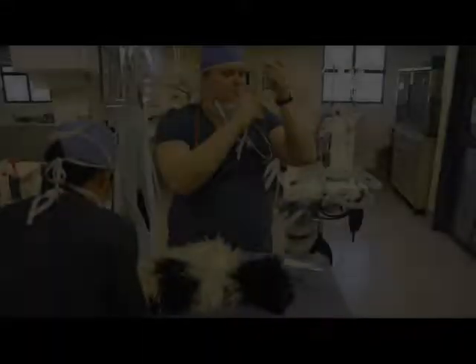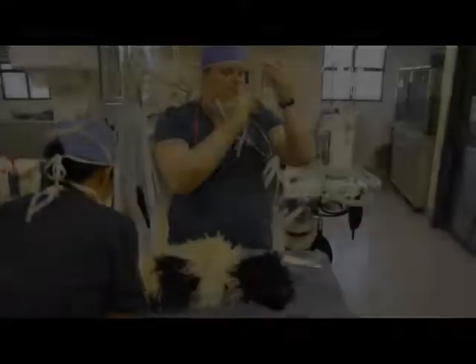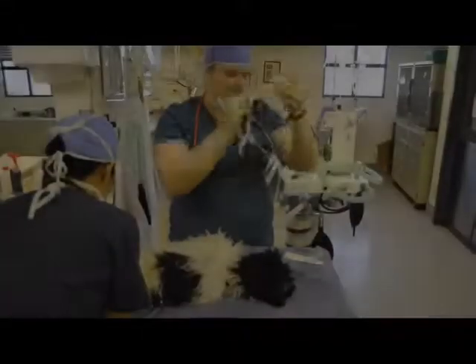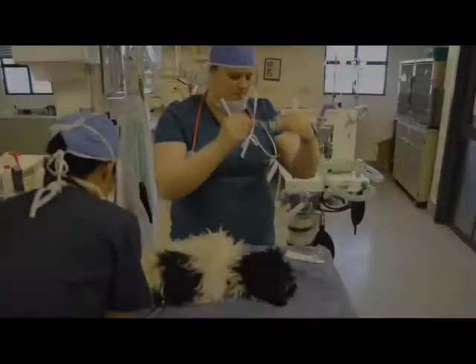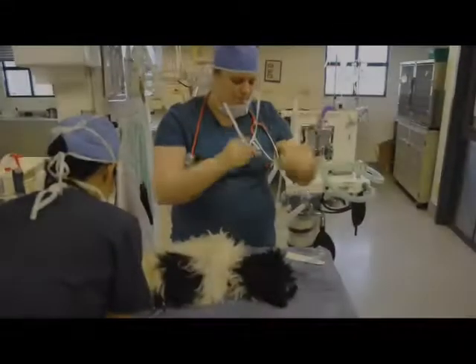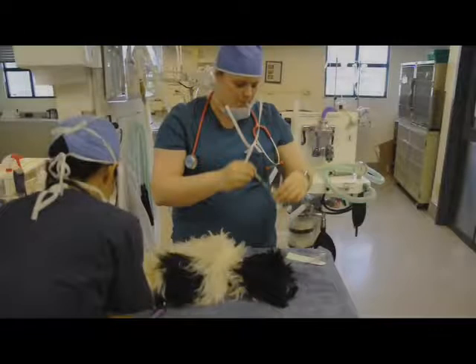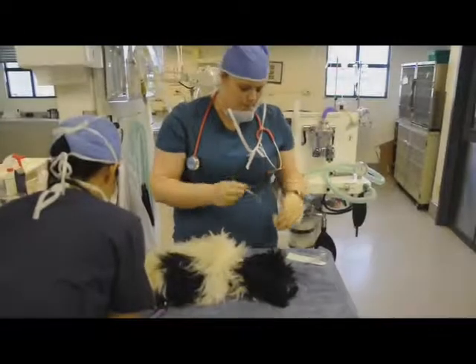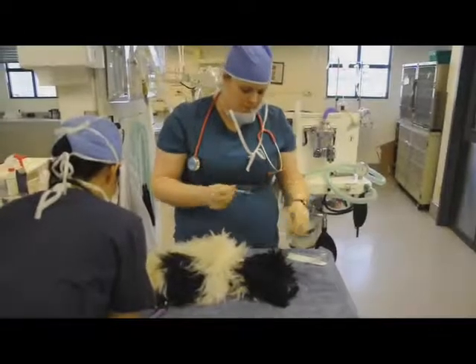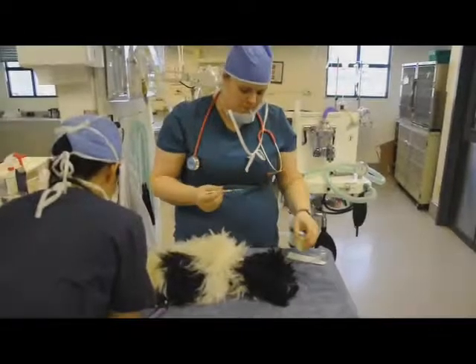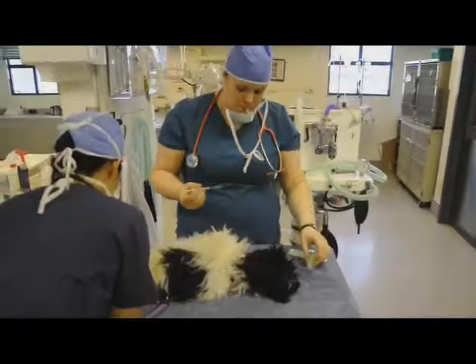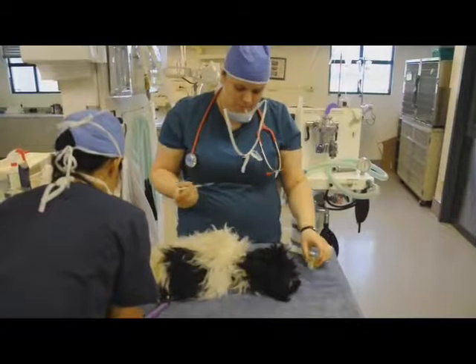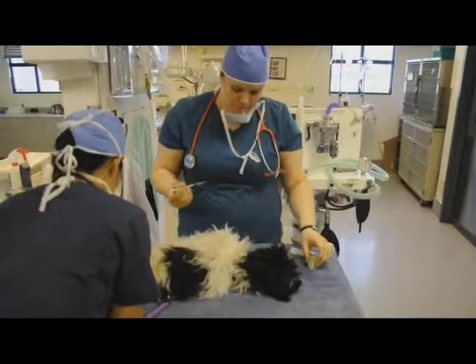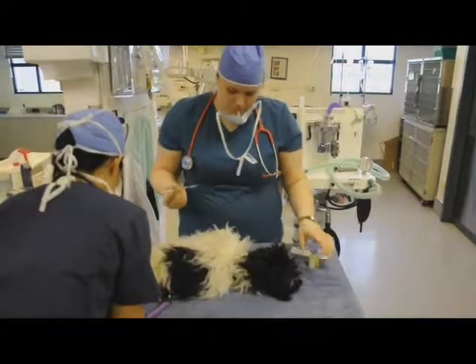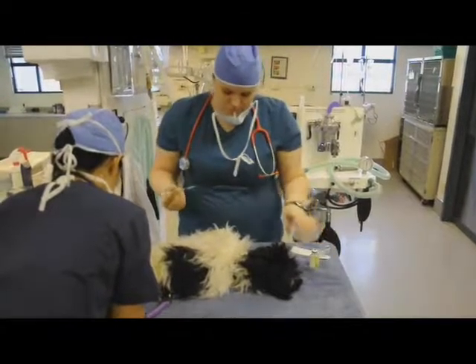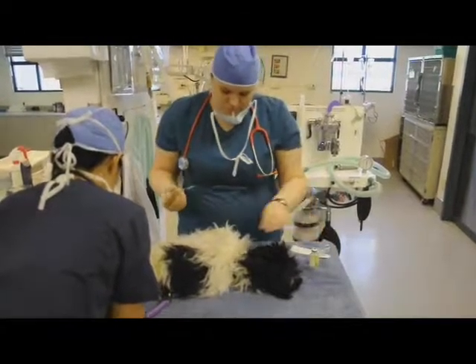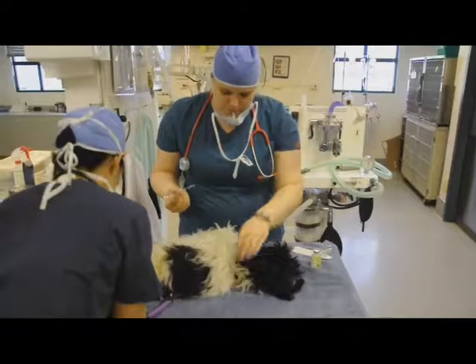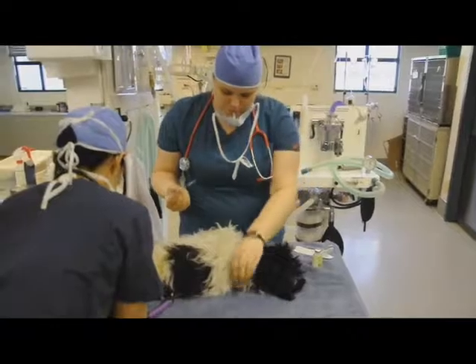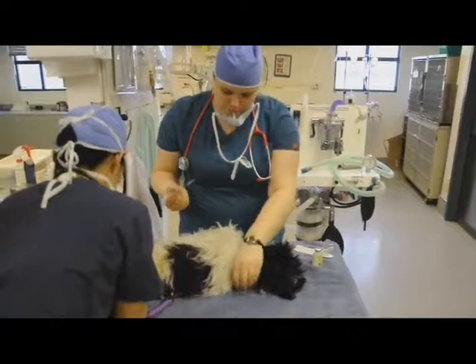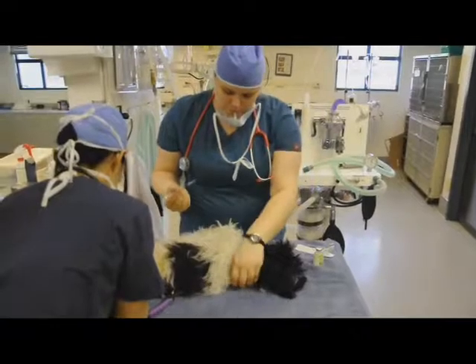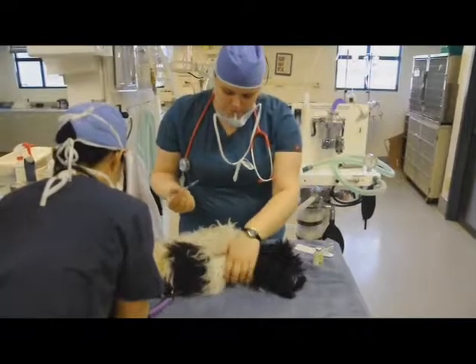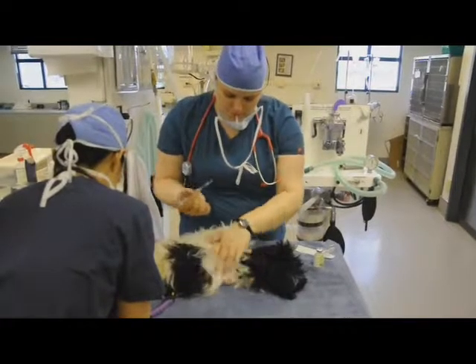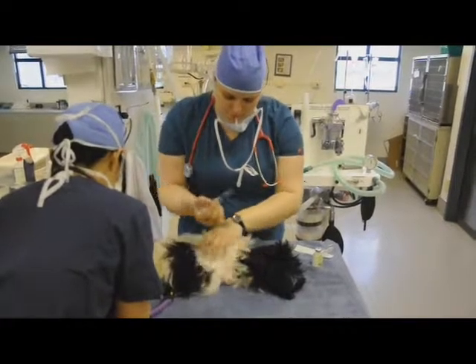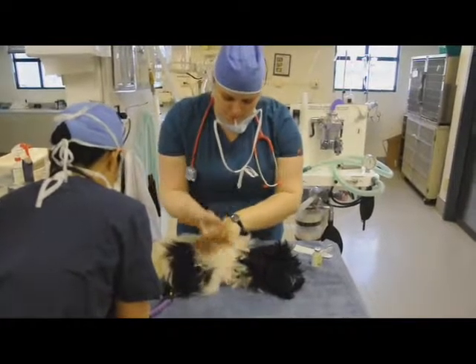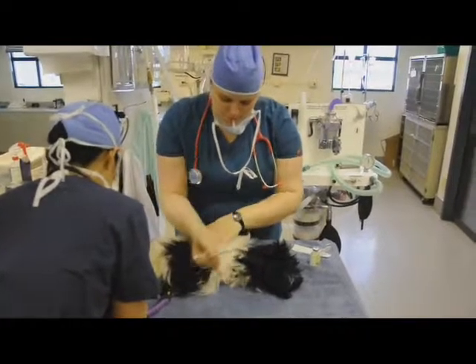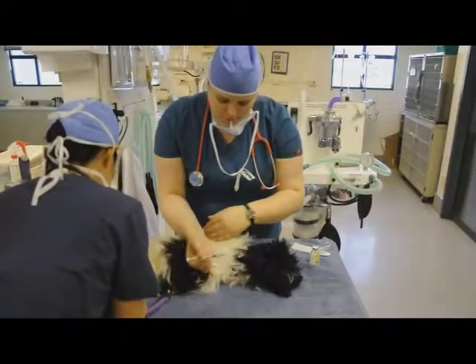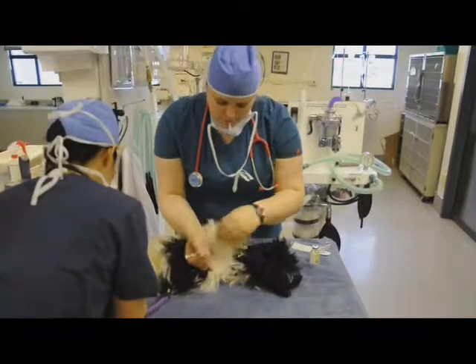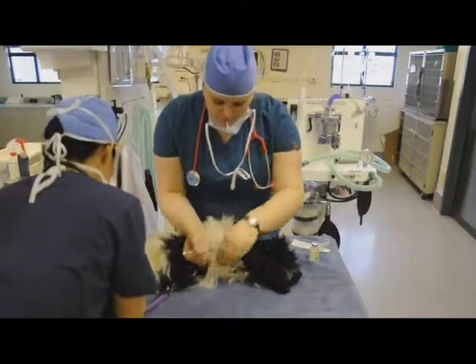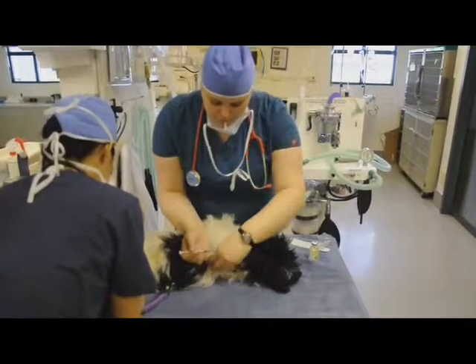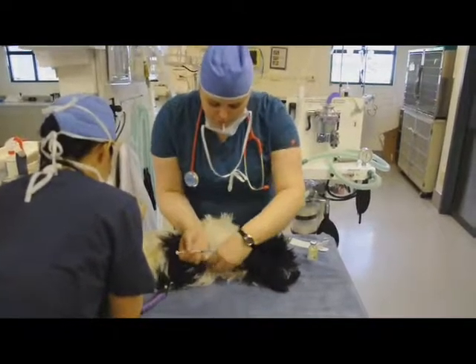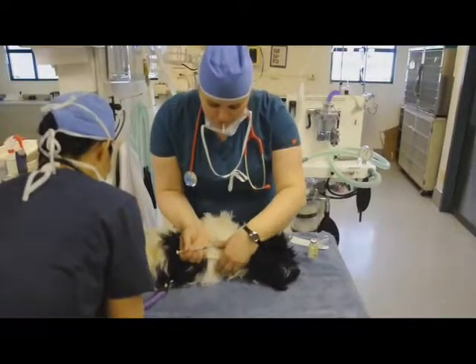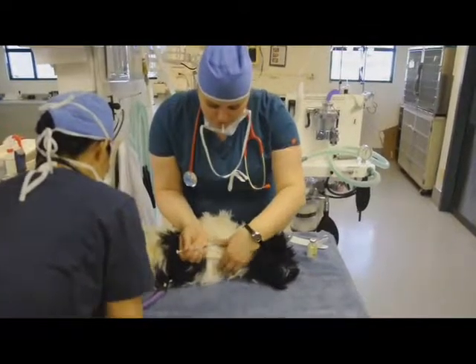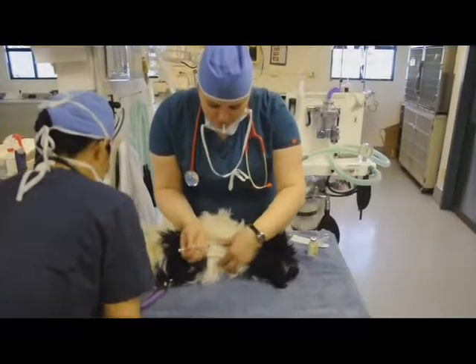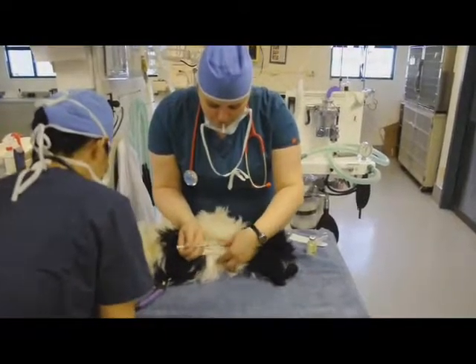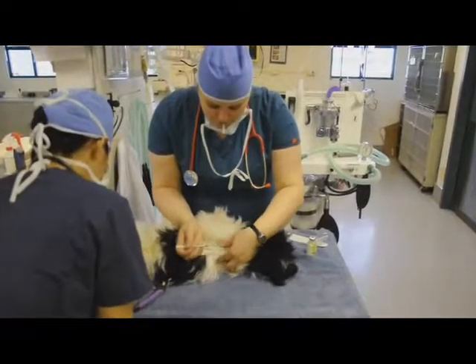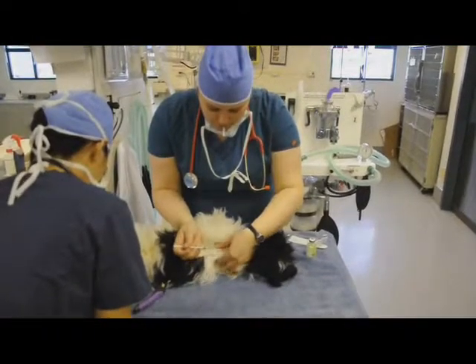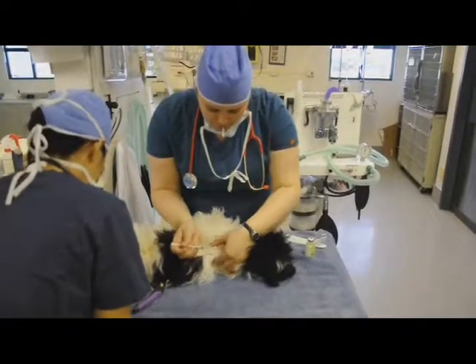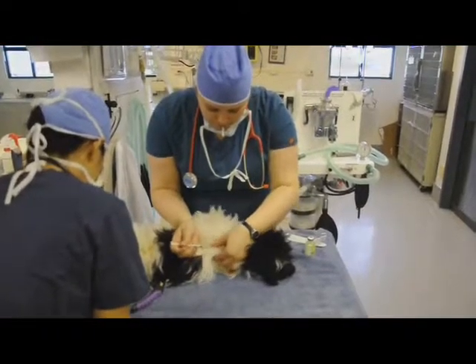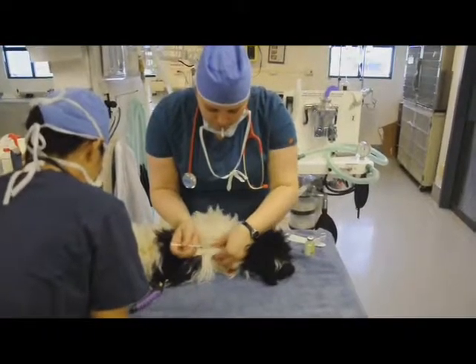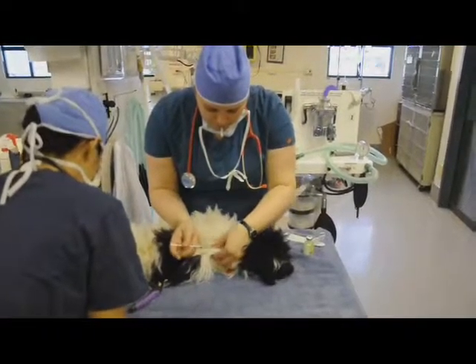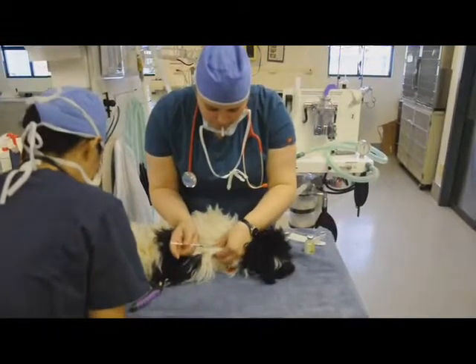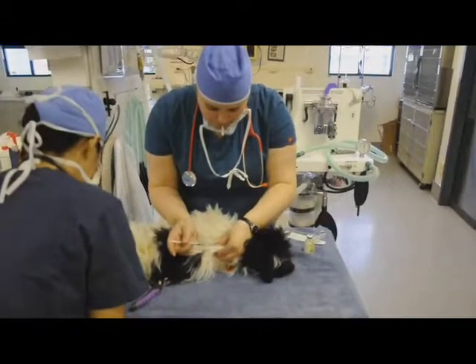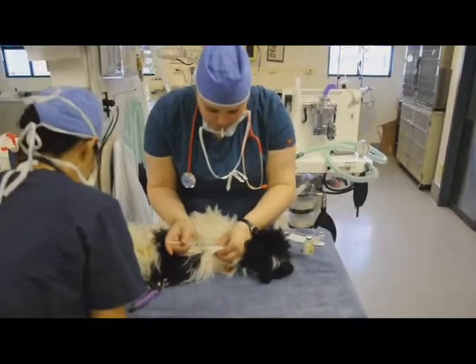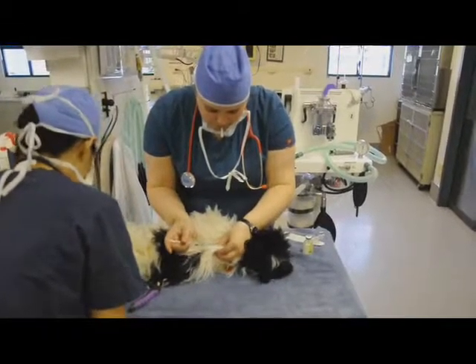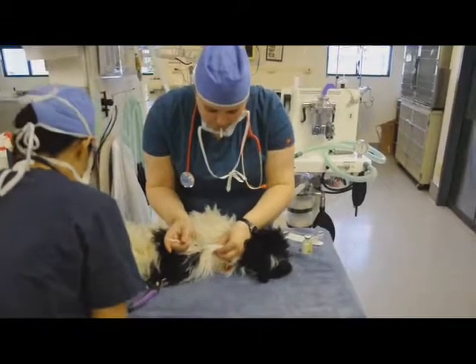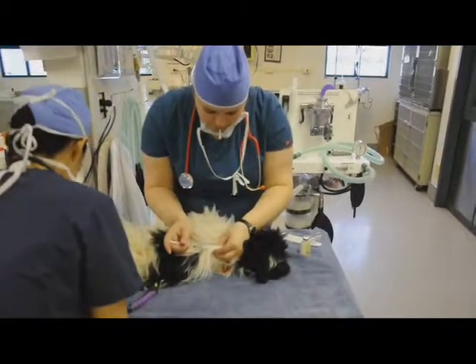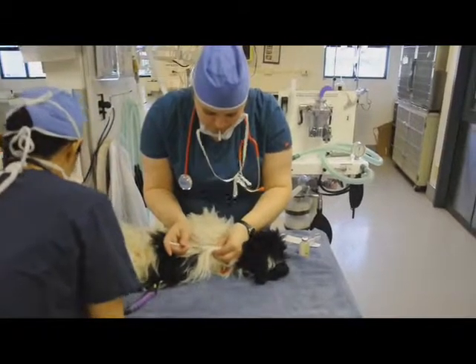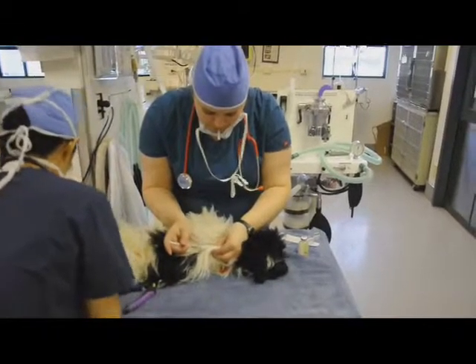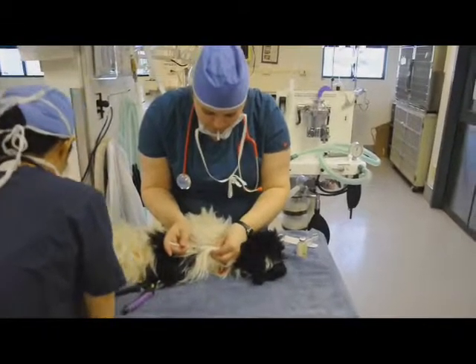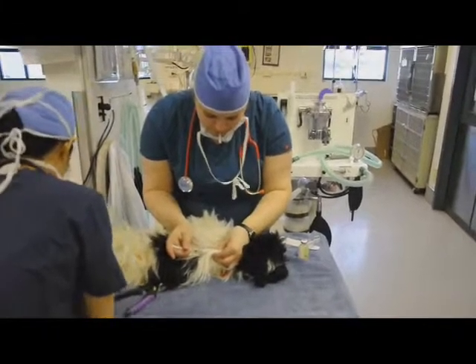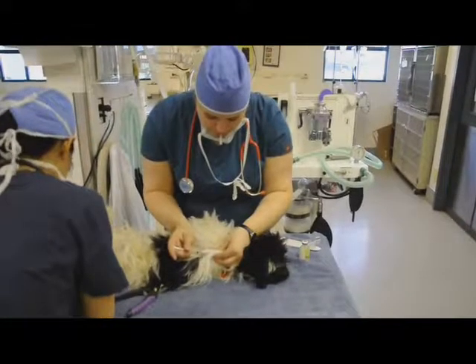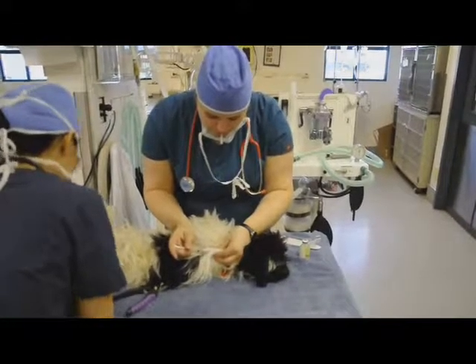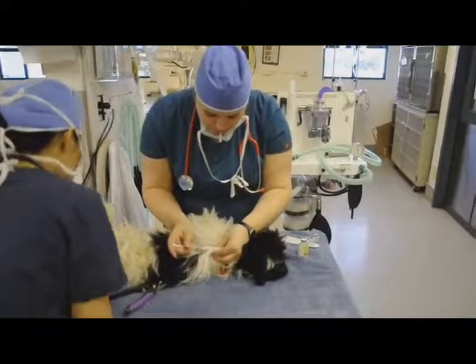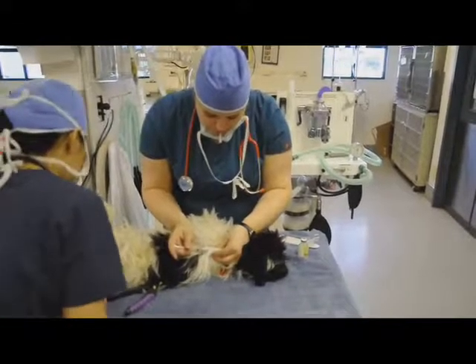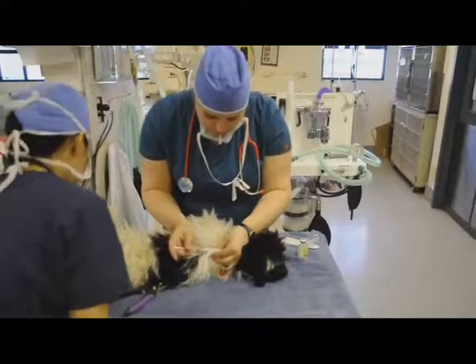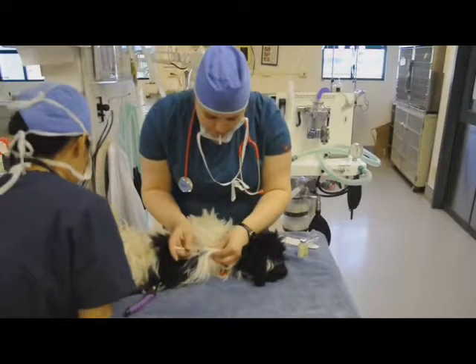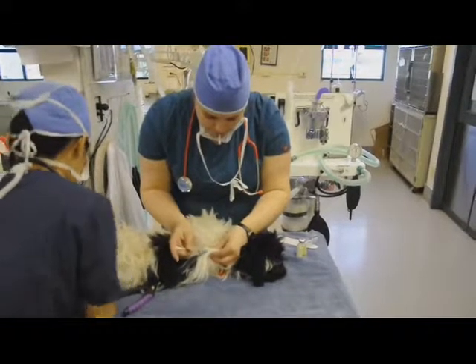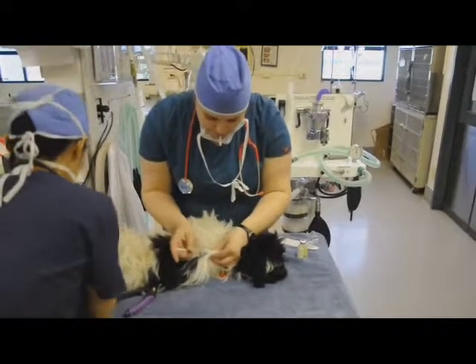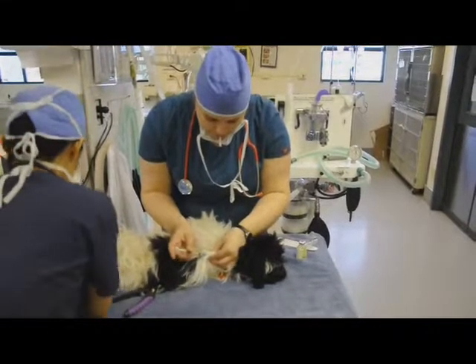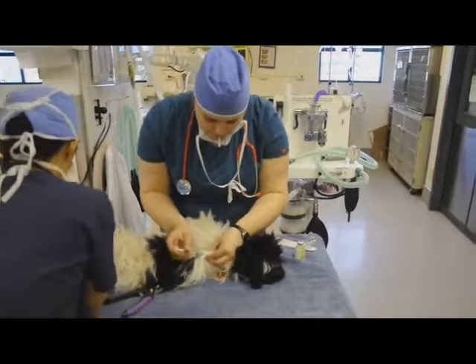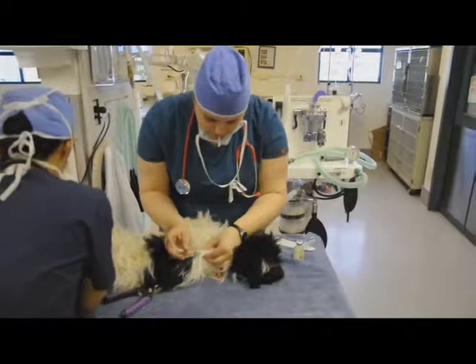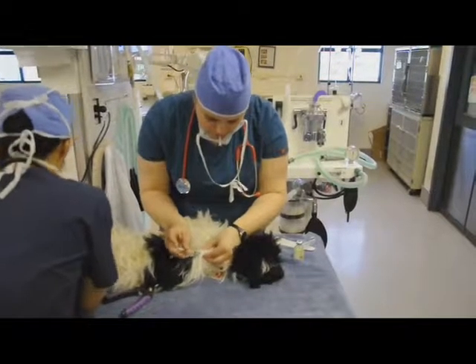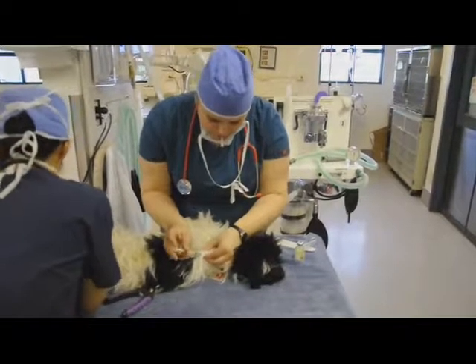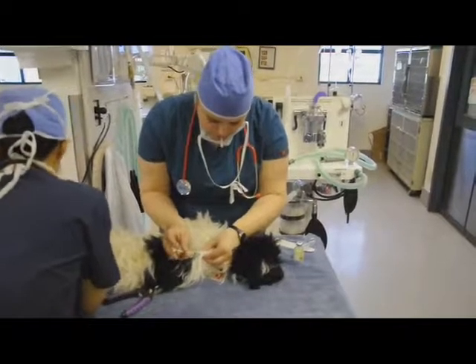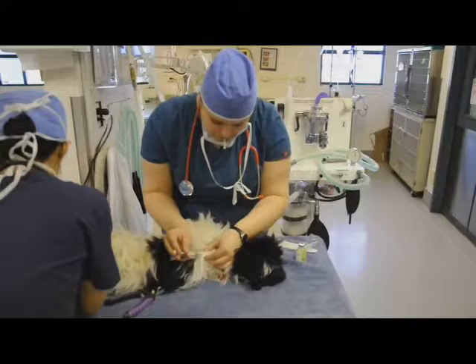After surgery, Monty is given an injection of MediChem, which is a pain medication, so he is completely comfortable while recovering.